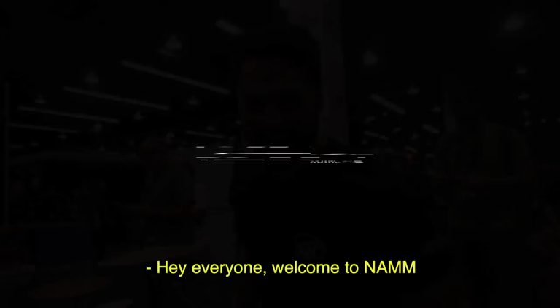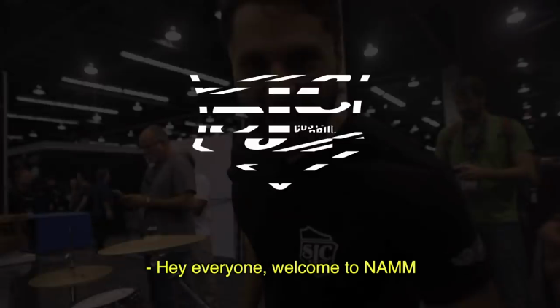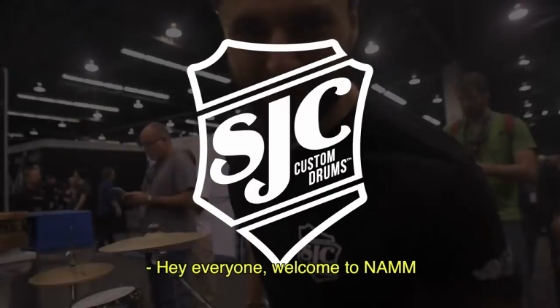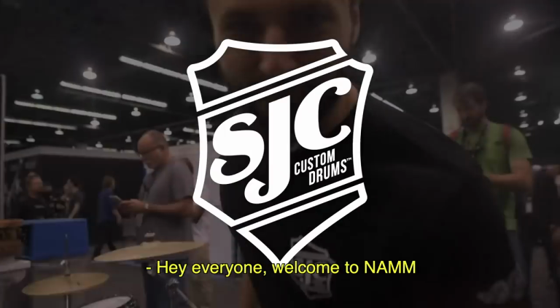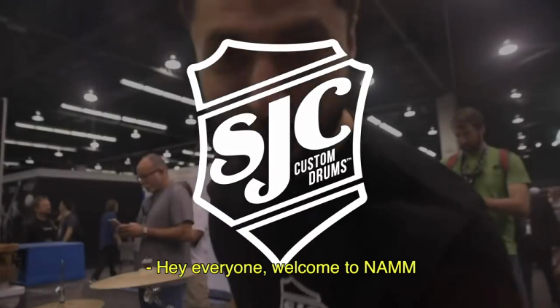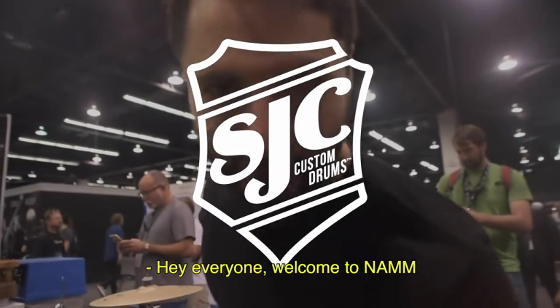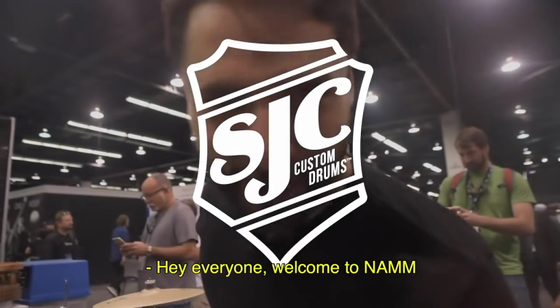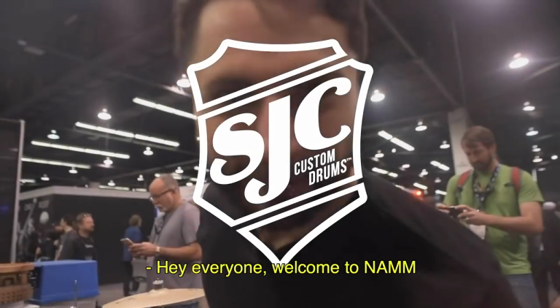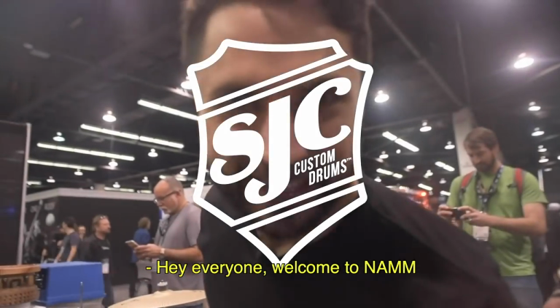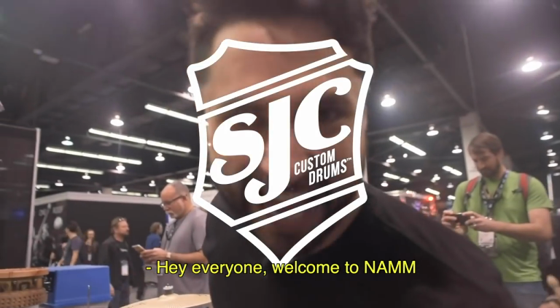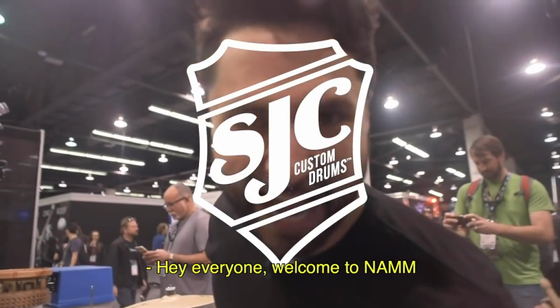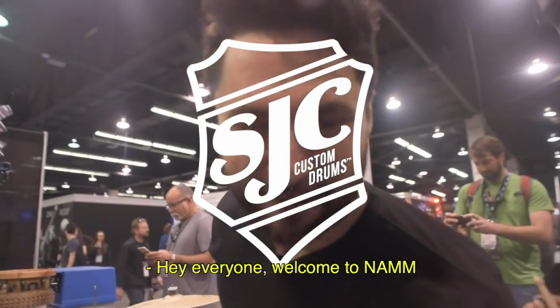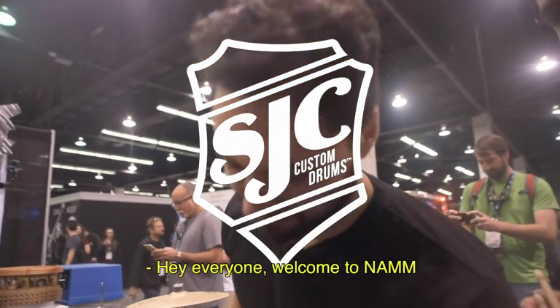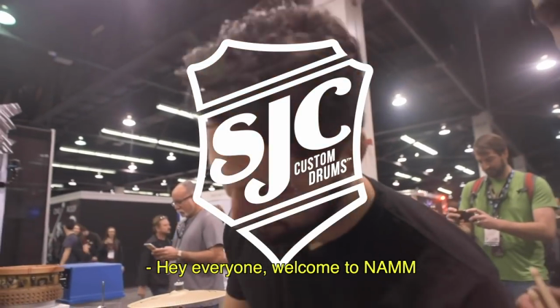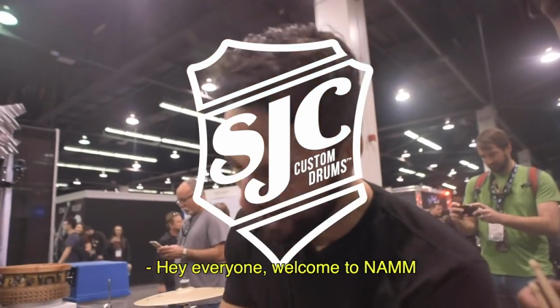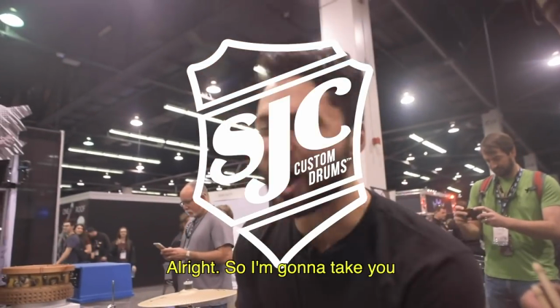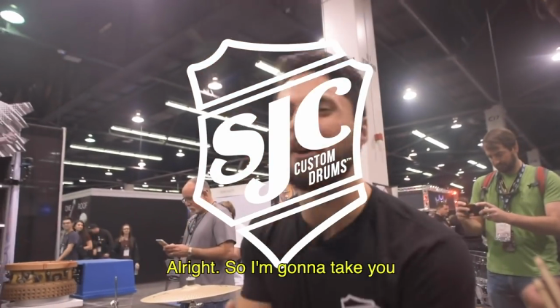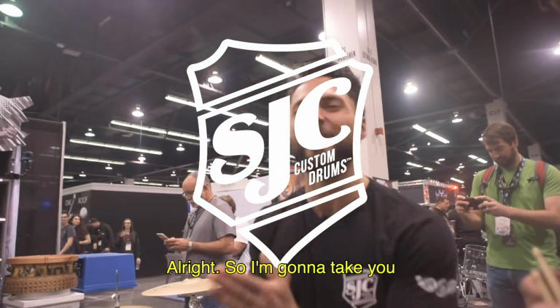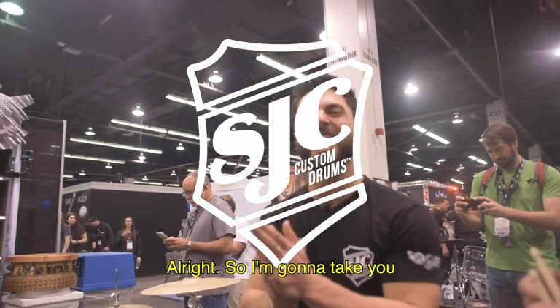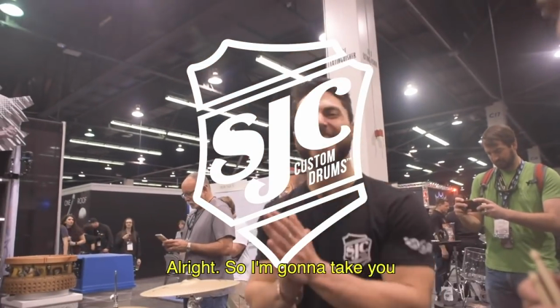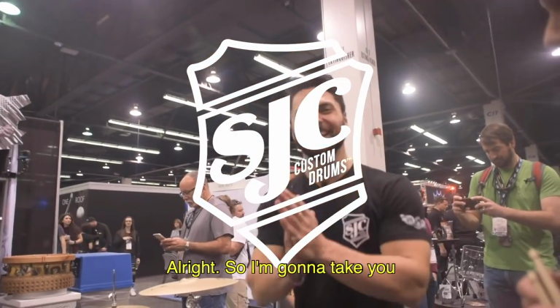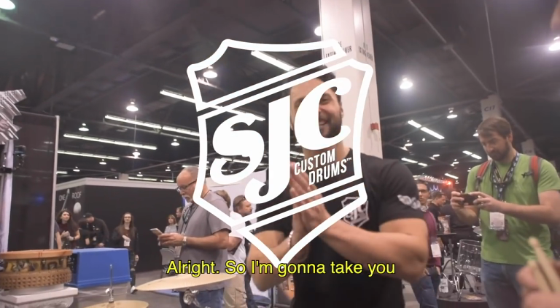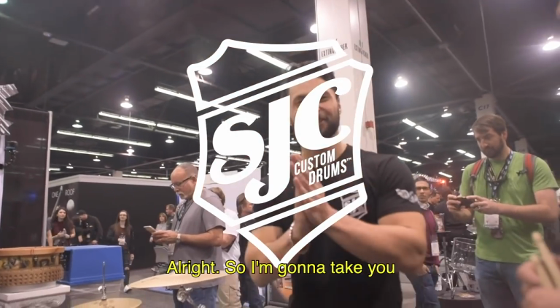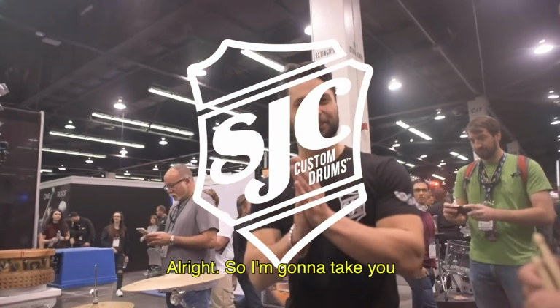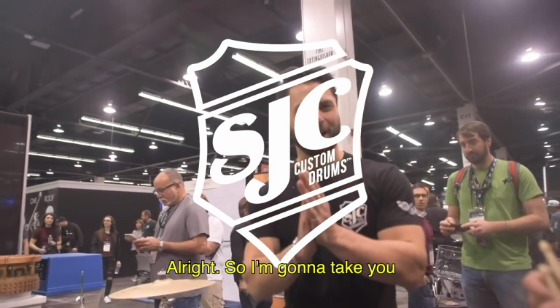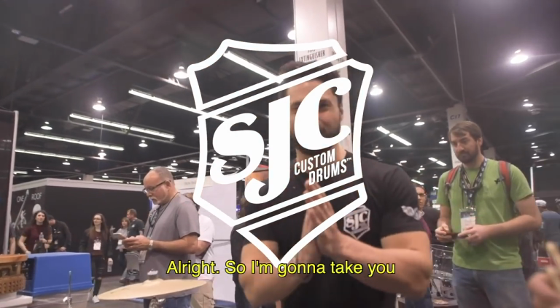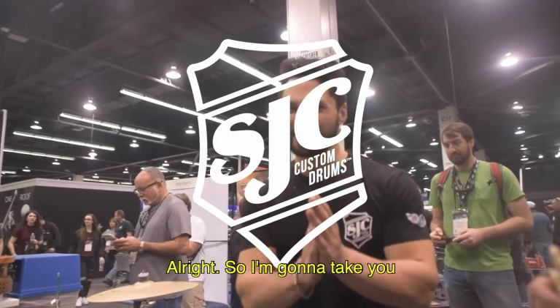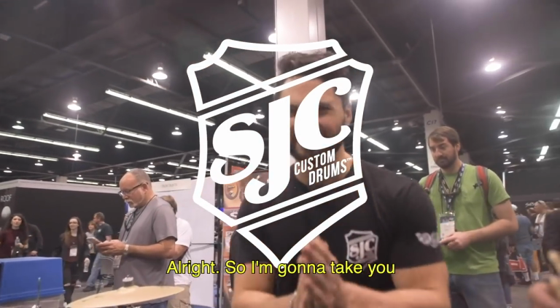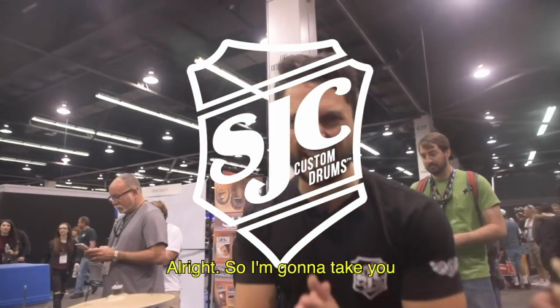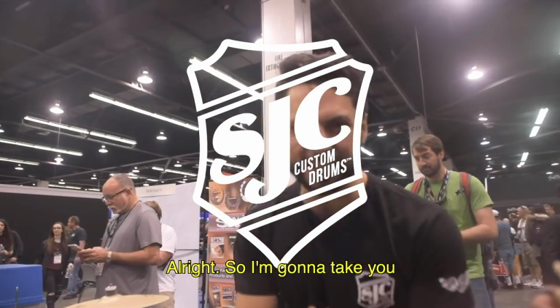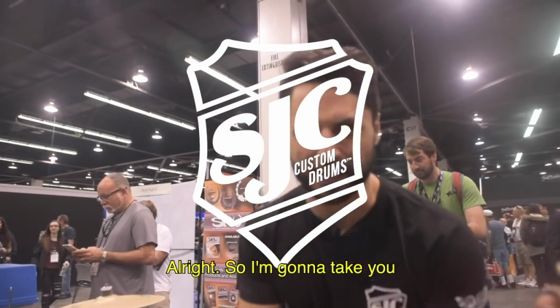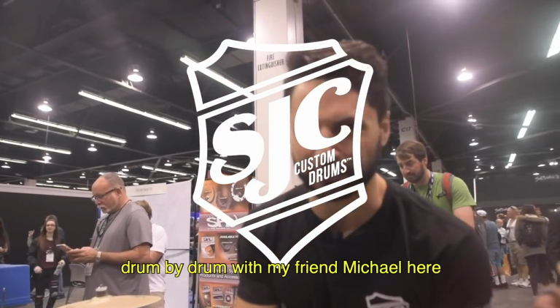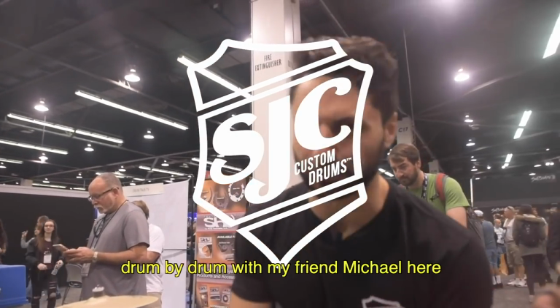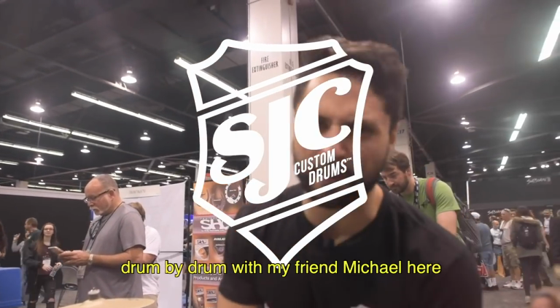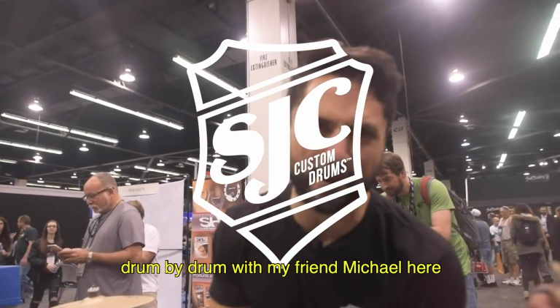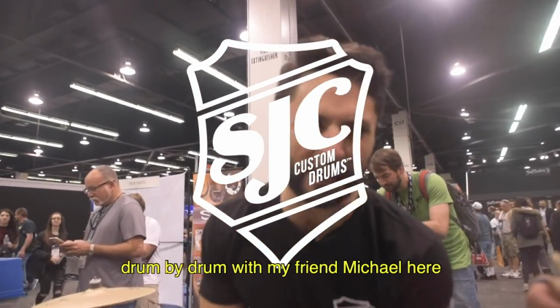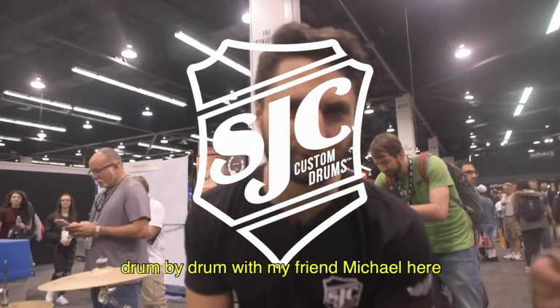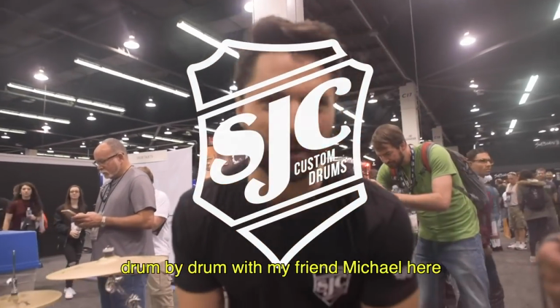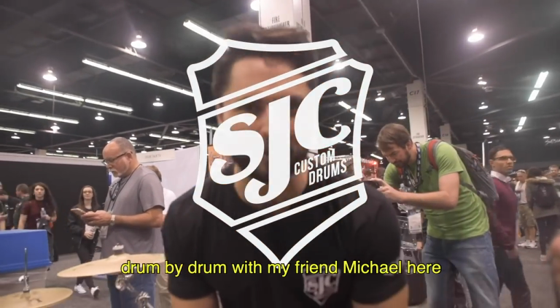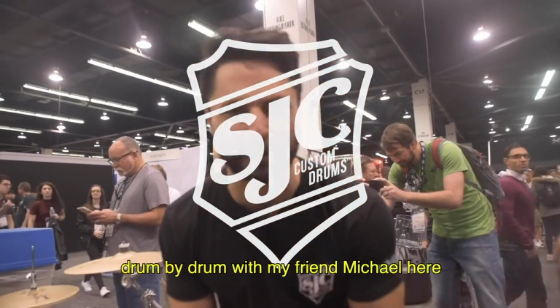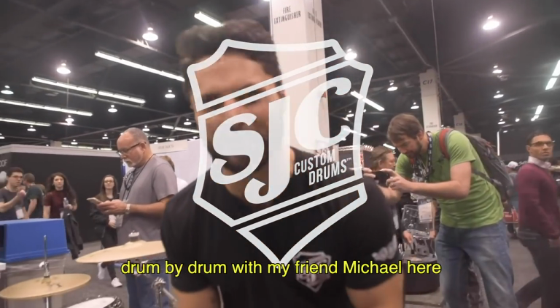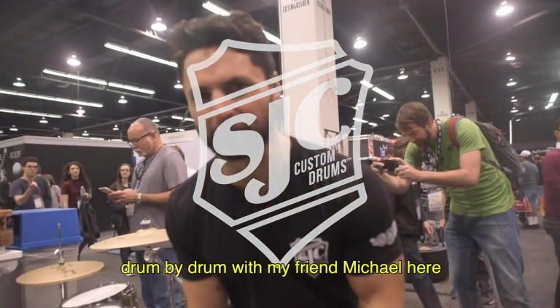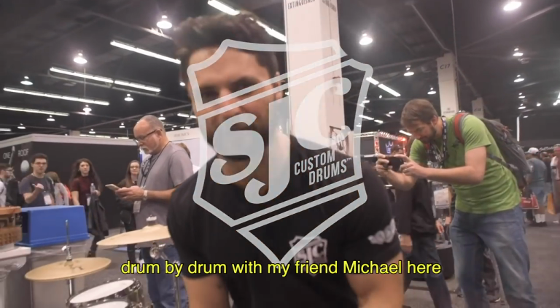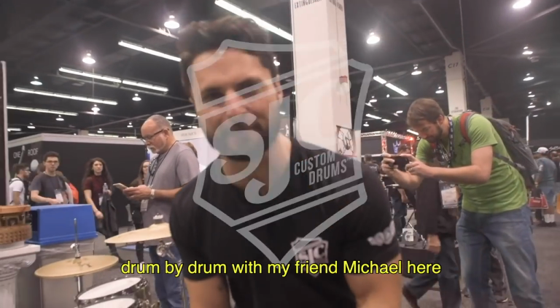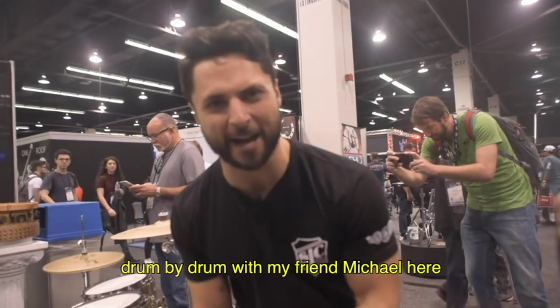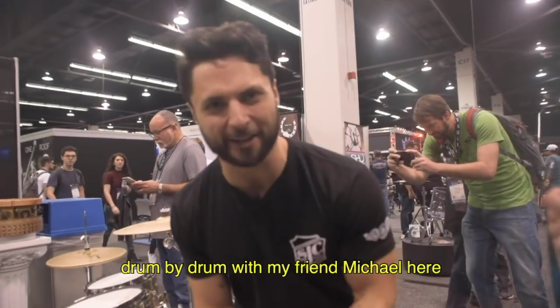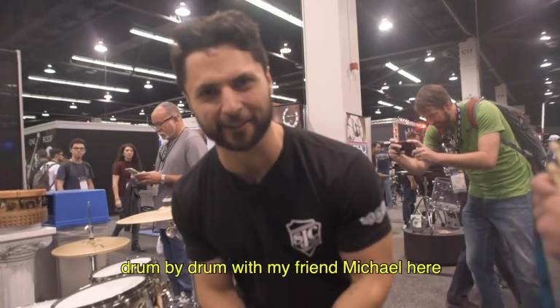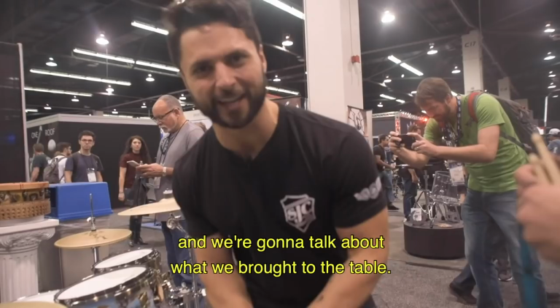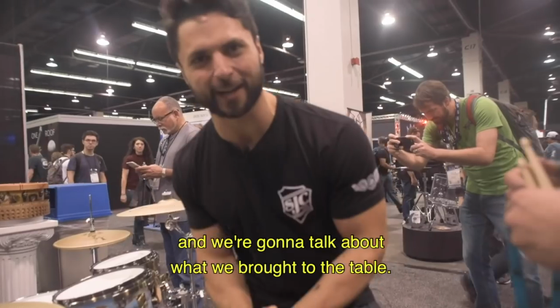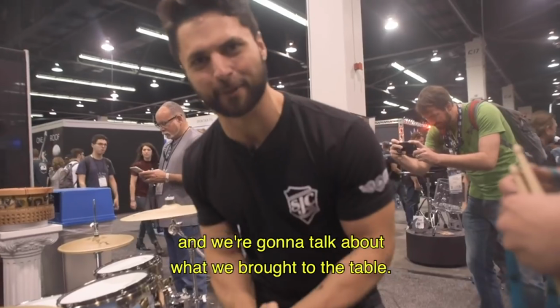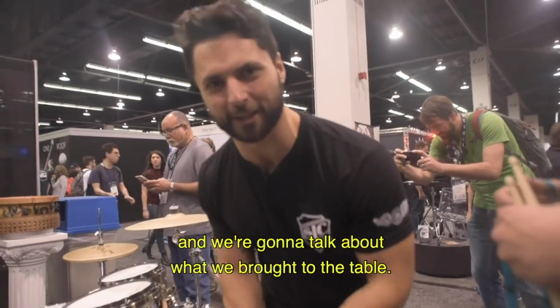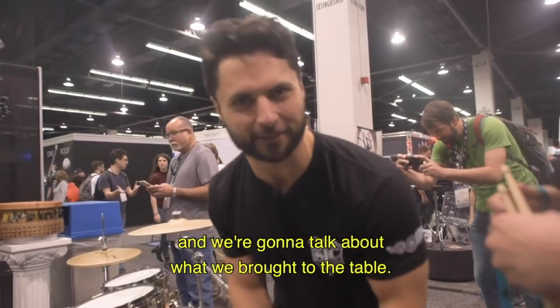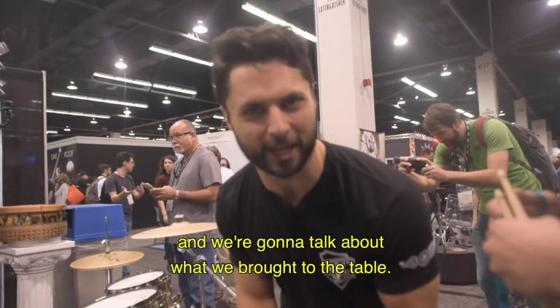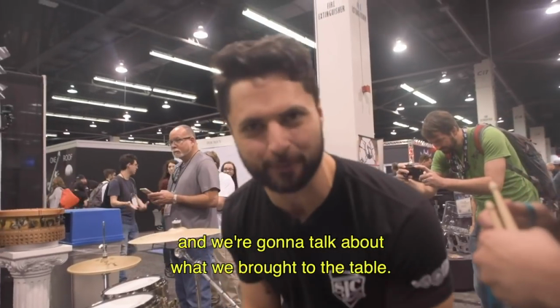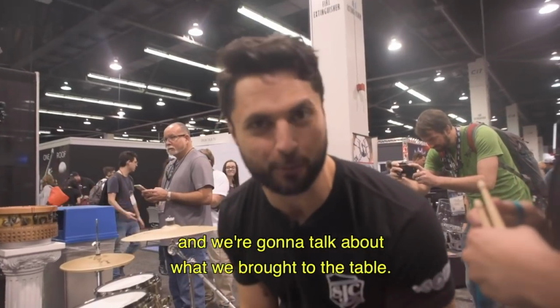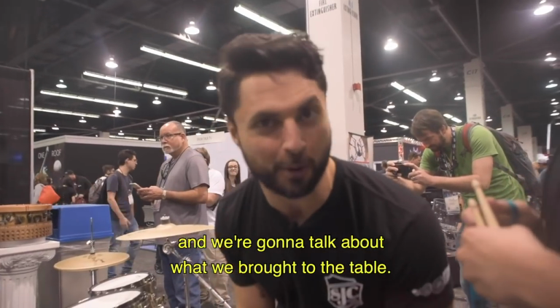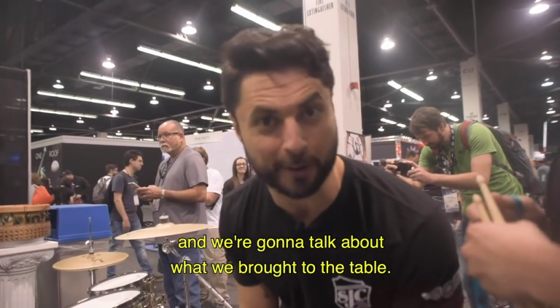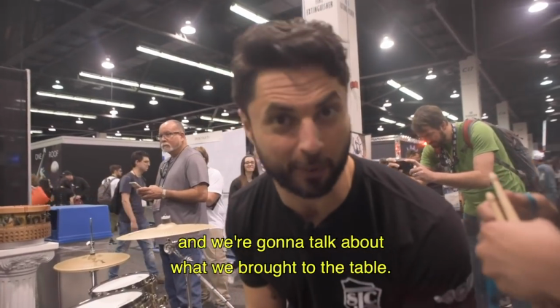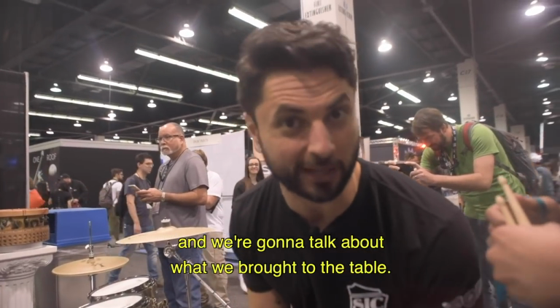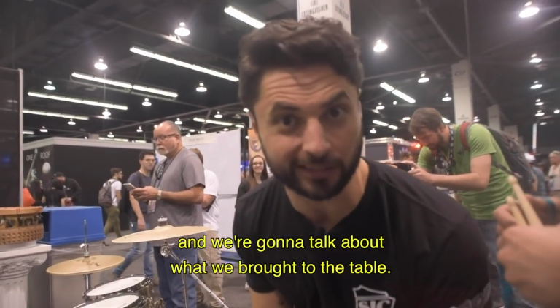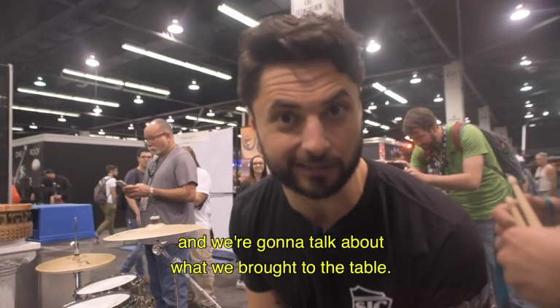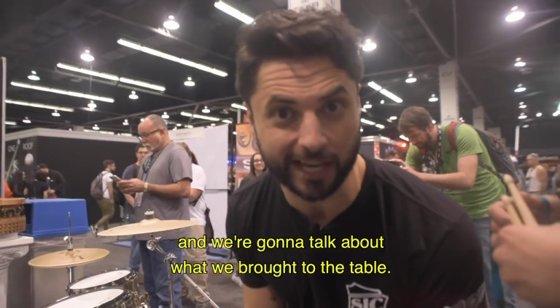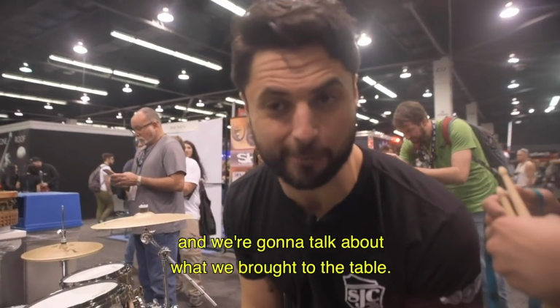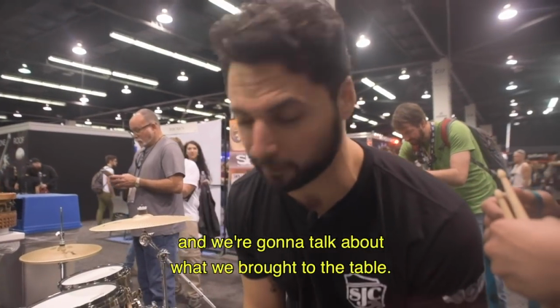Hey everyone, welcome to NAMM. I'm going to take you drum by drum with my friend Michael here, and we're going to talk about what we brought to the table.